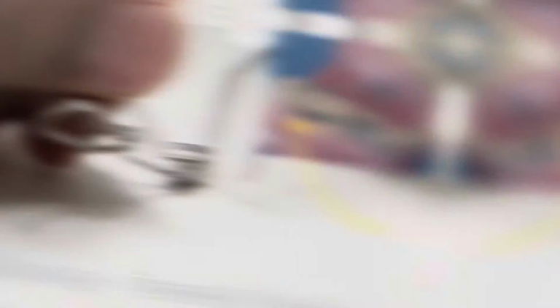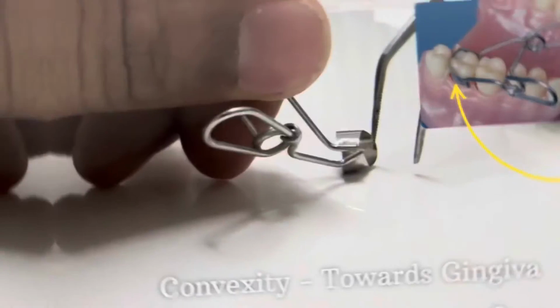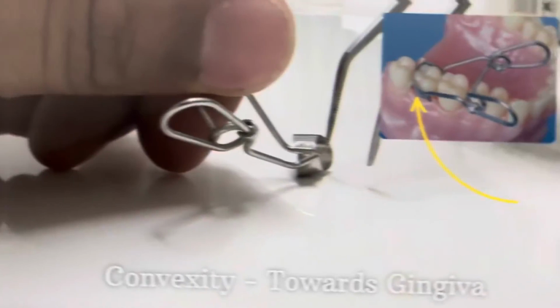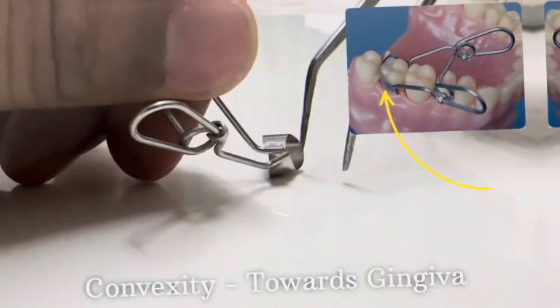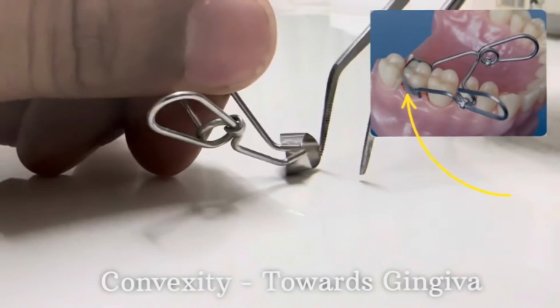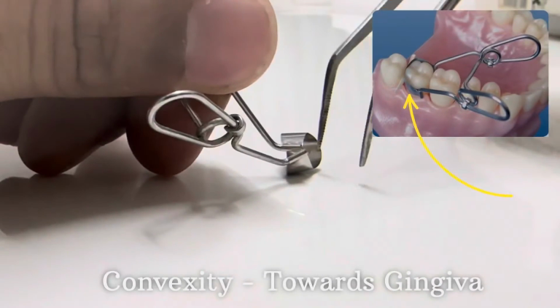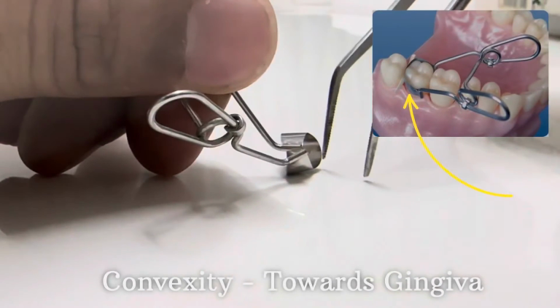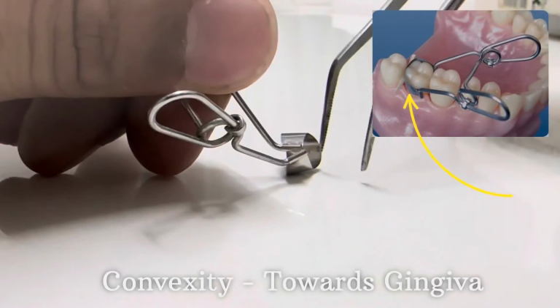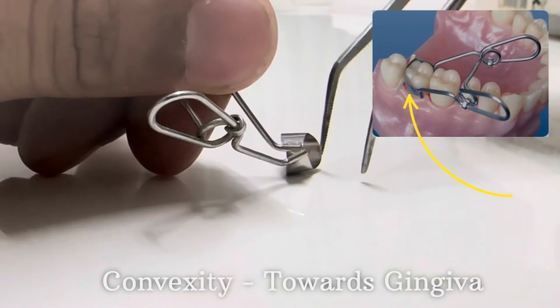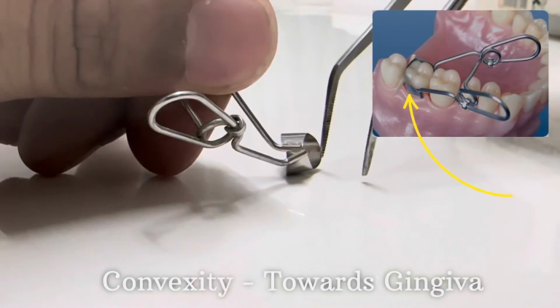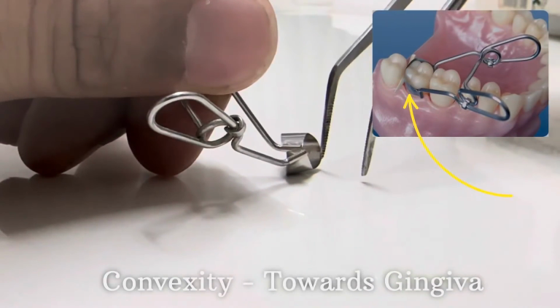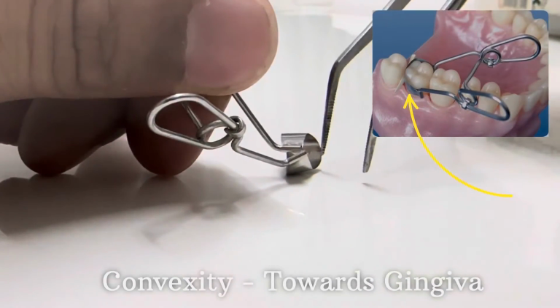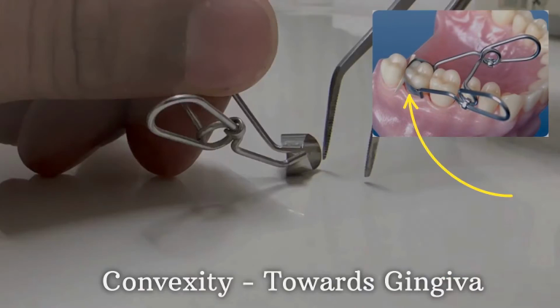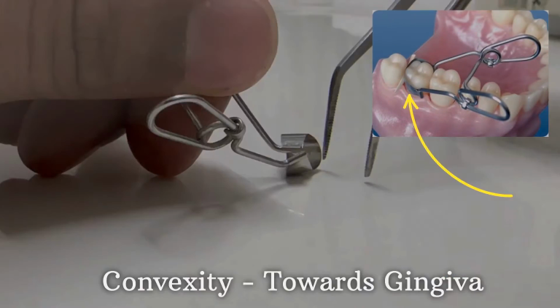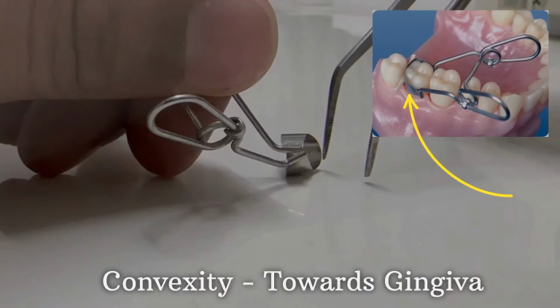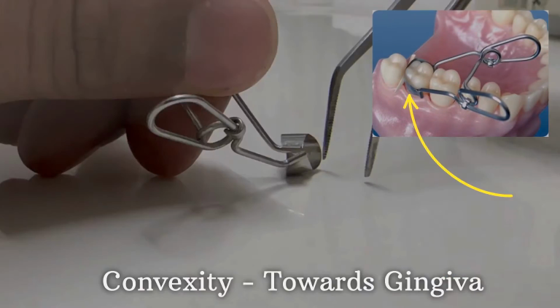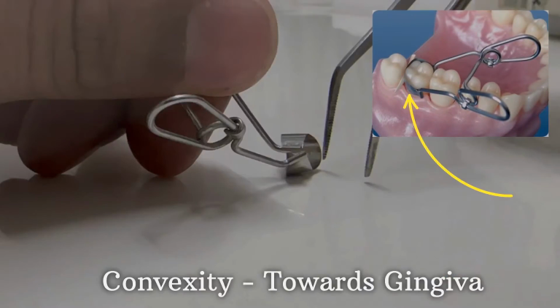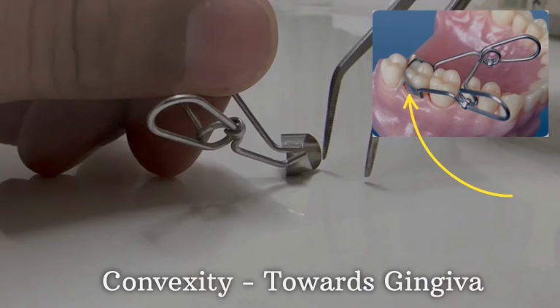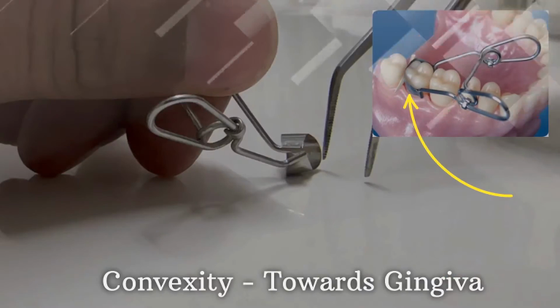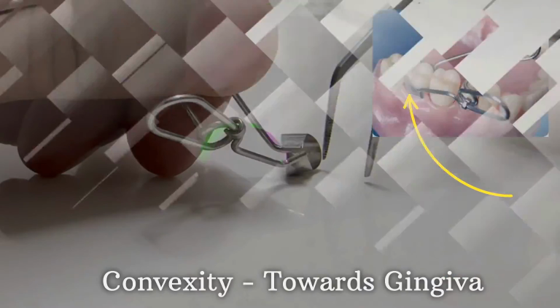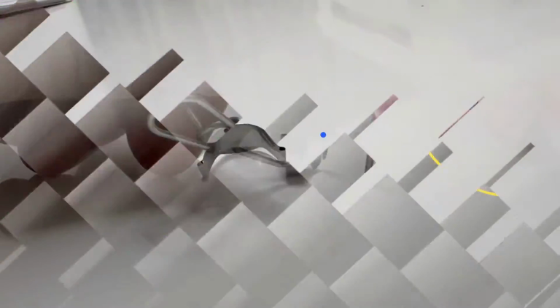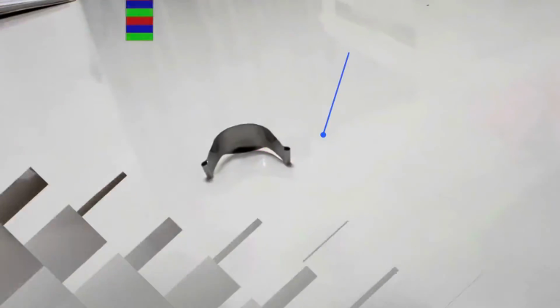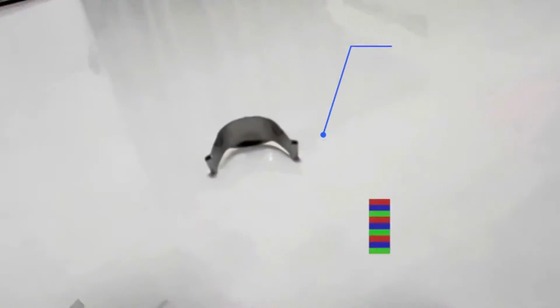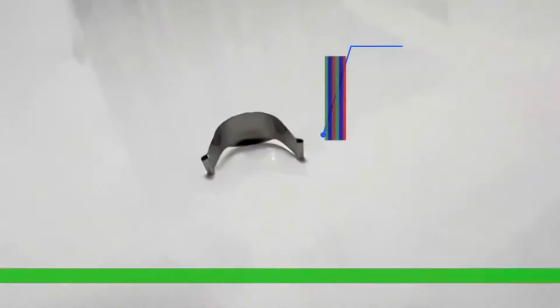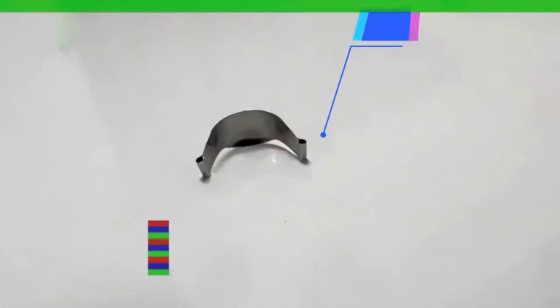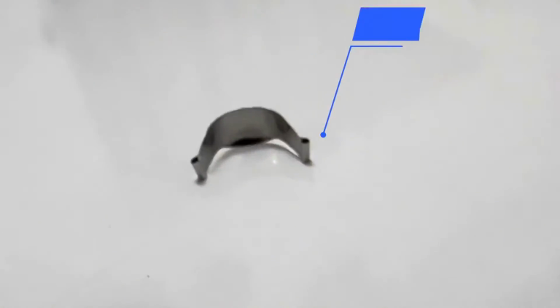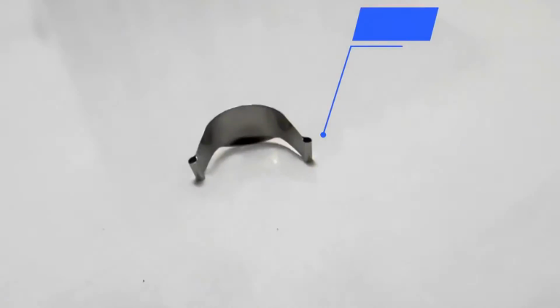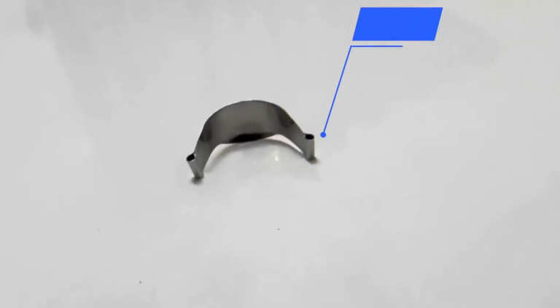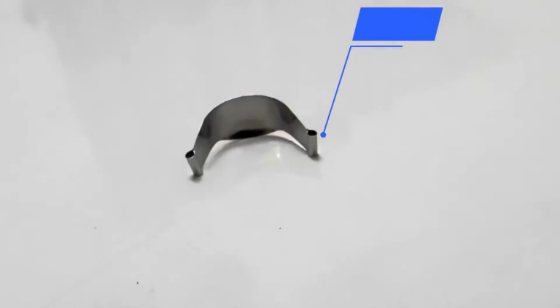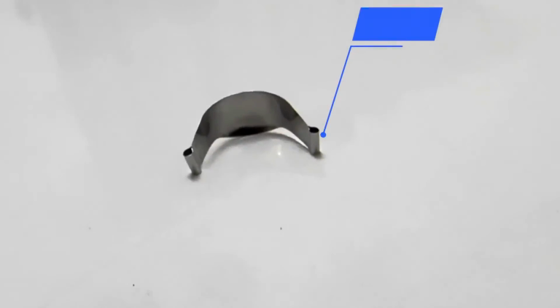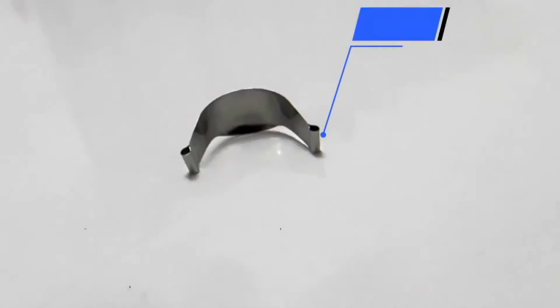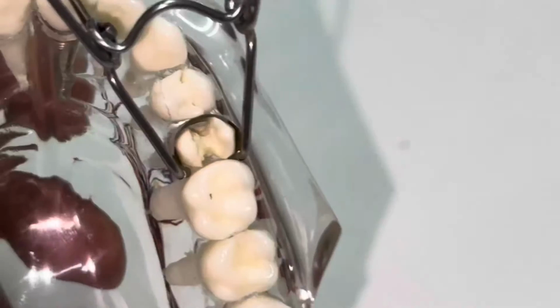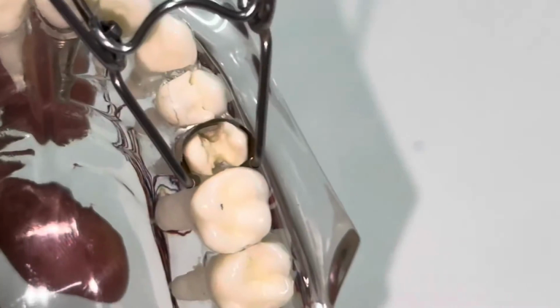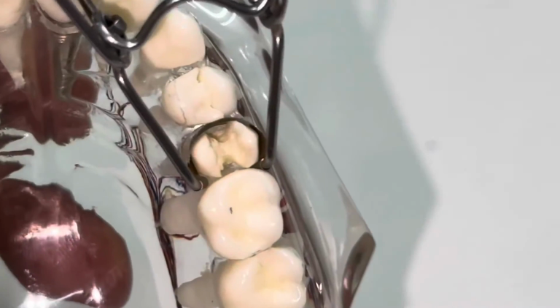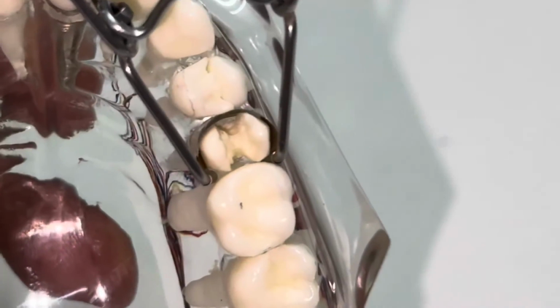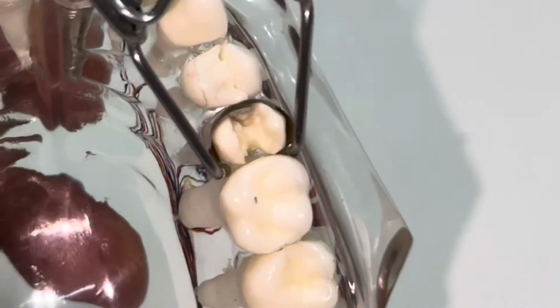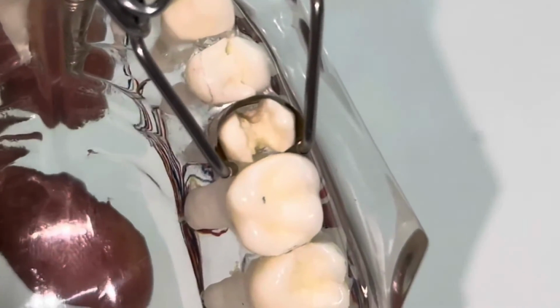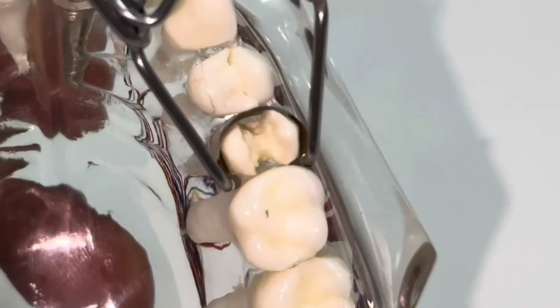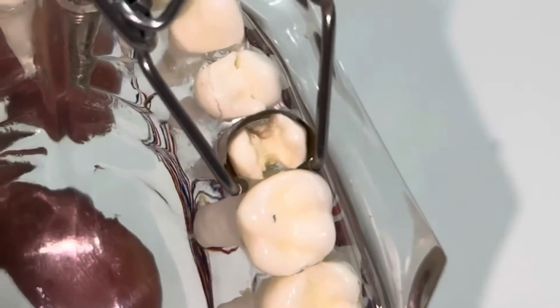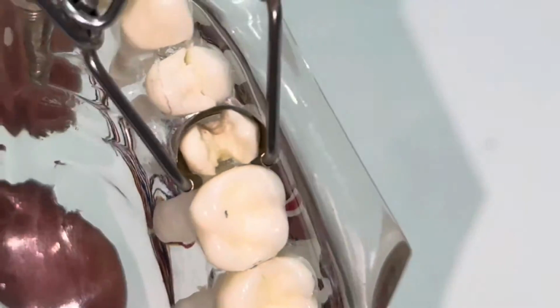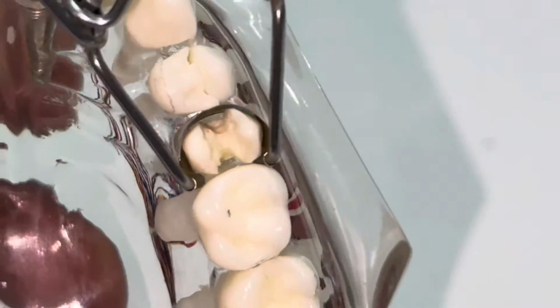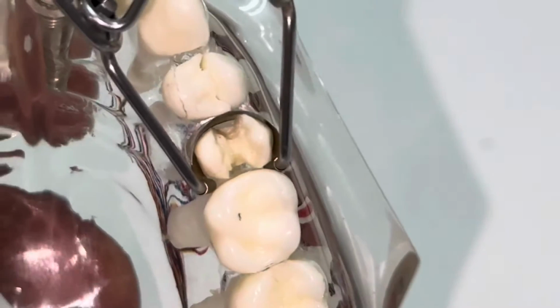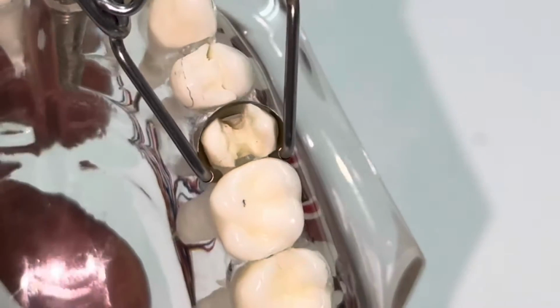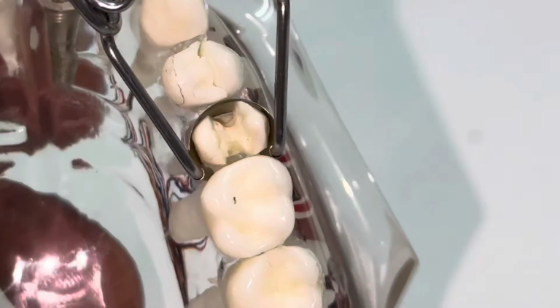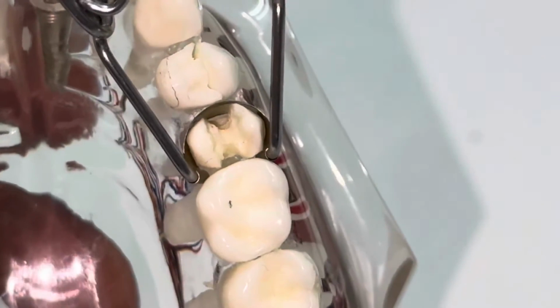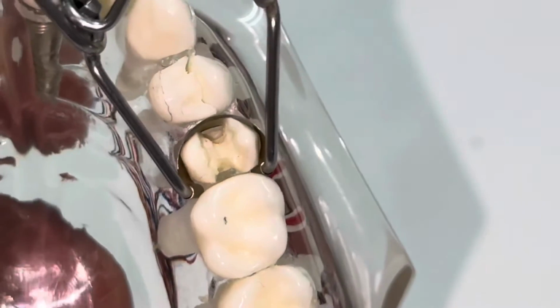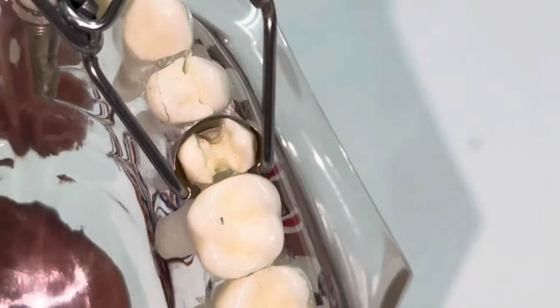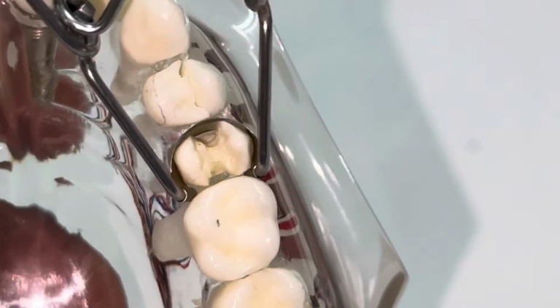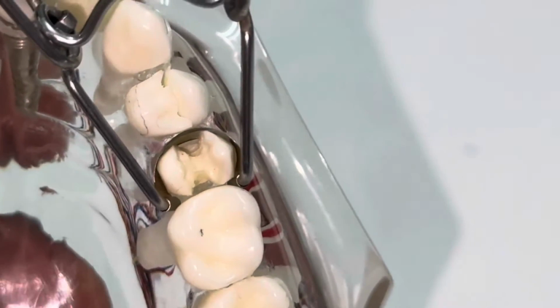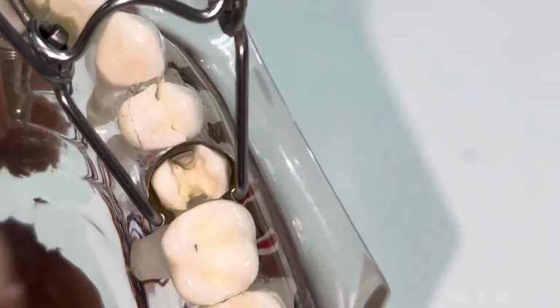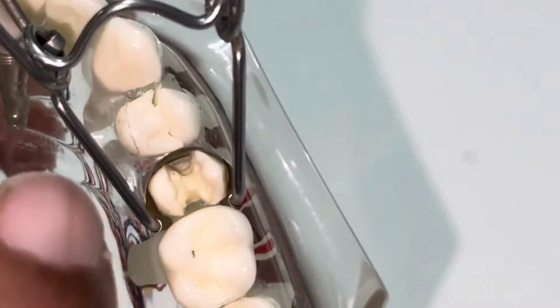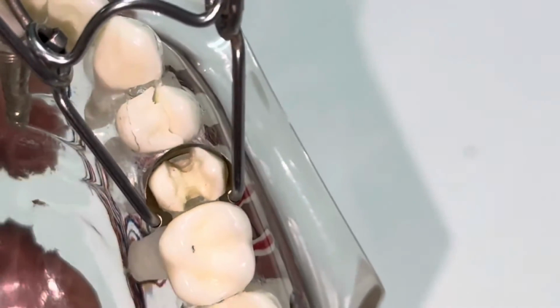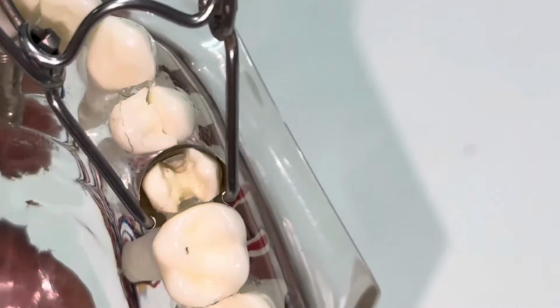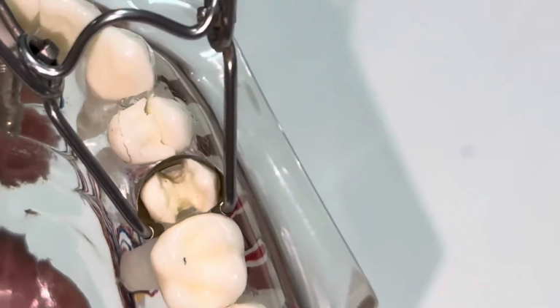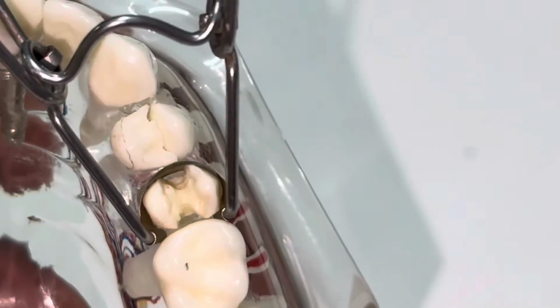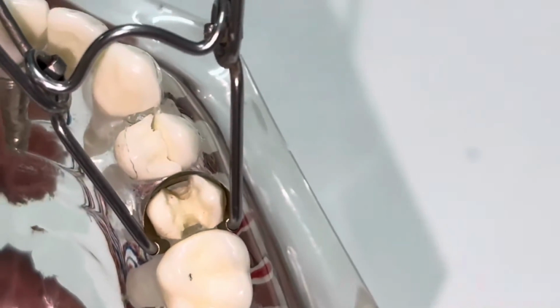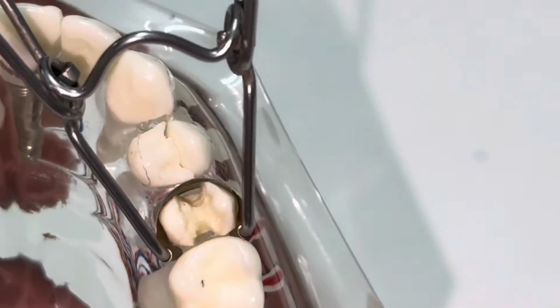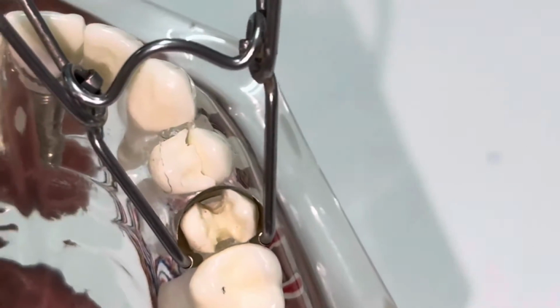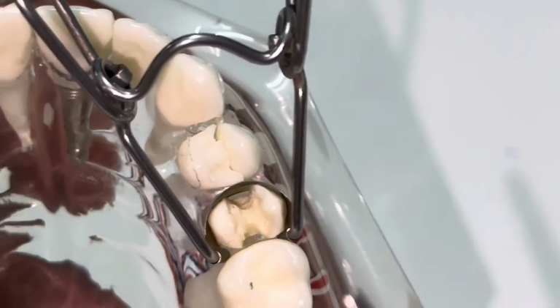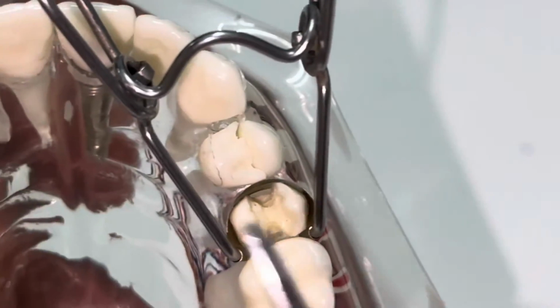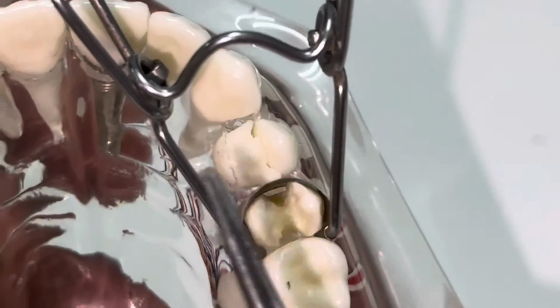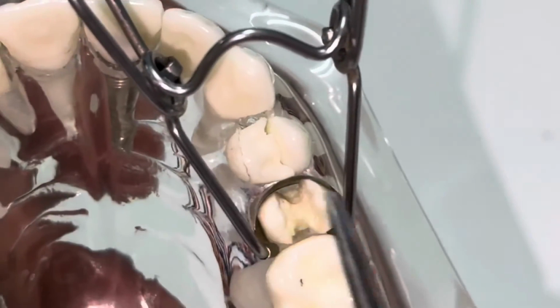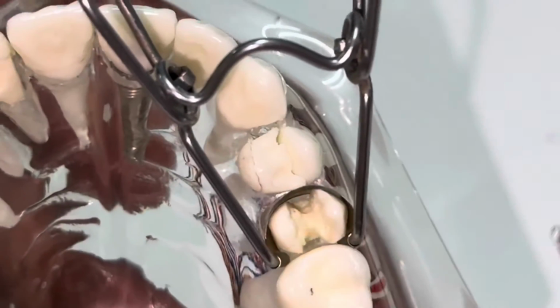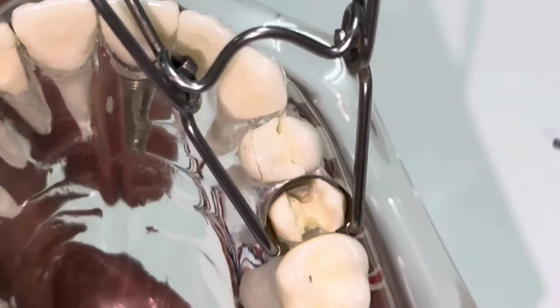This should always be facing towards the chin gingiva. This band is having two holes on the side. You can see the matrix band and retainer is very well adapted to the tooth surface and cavity walls.